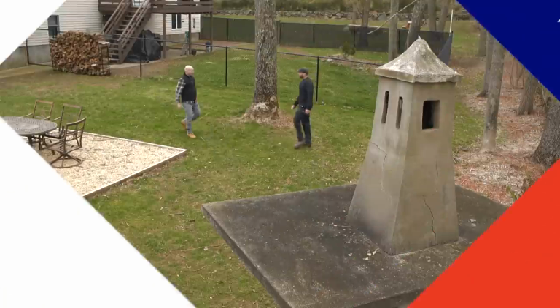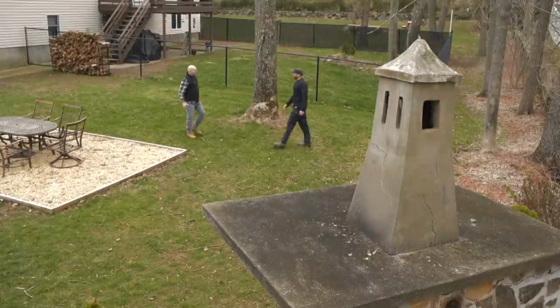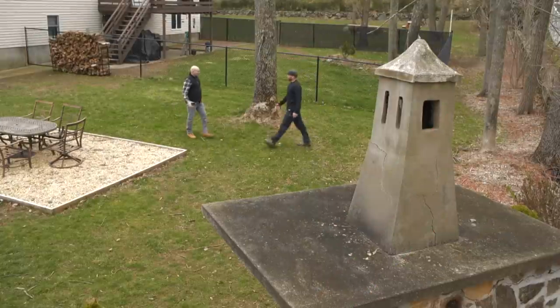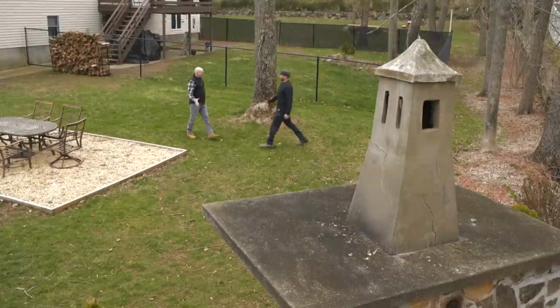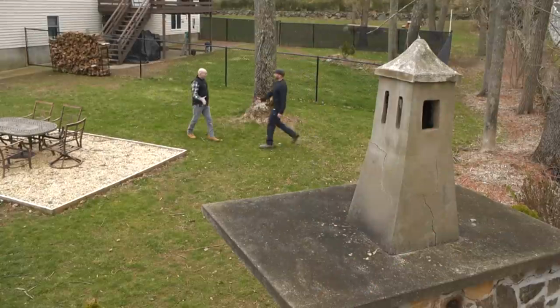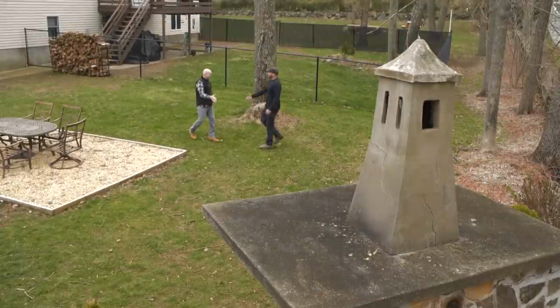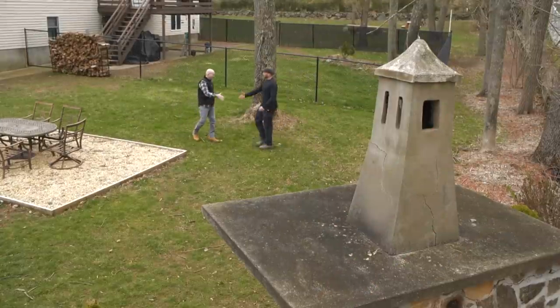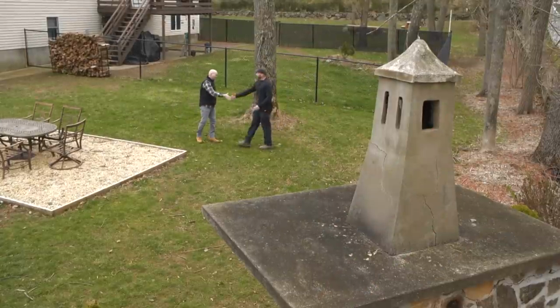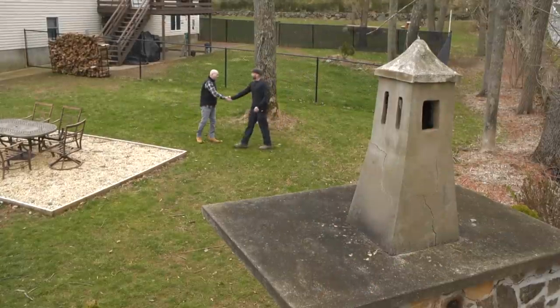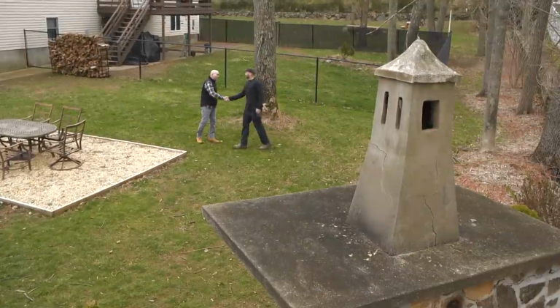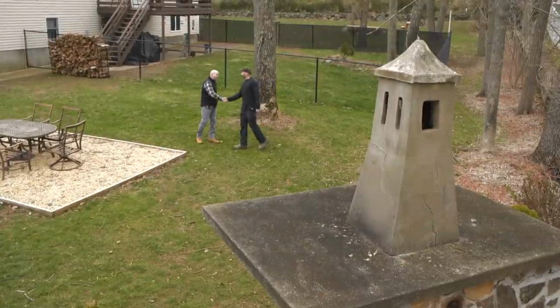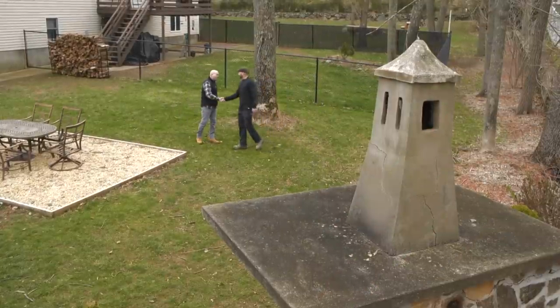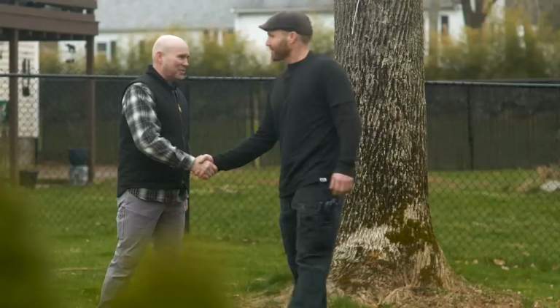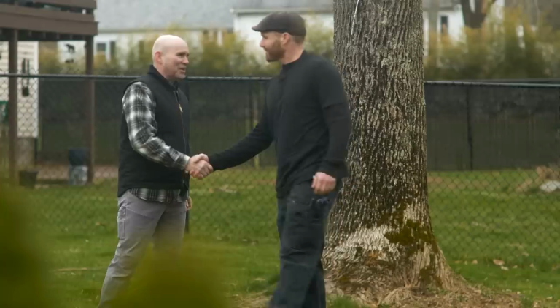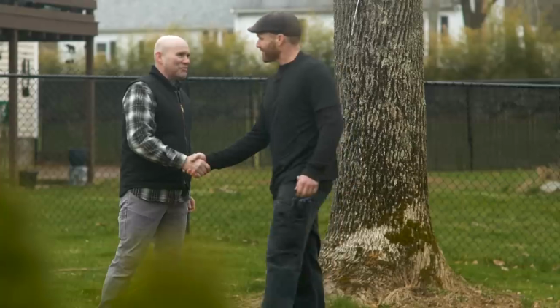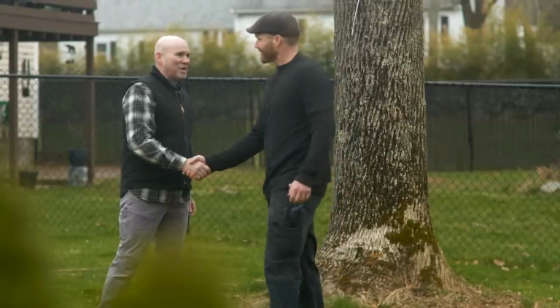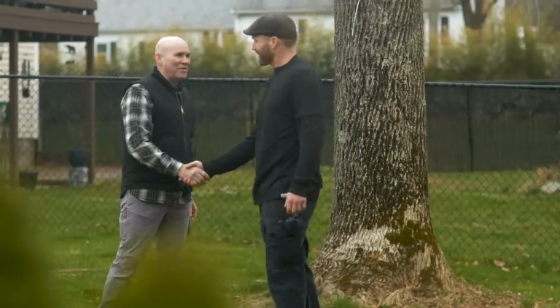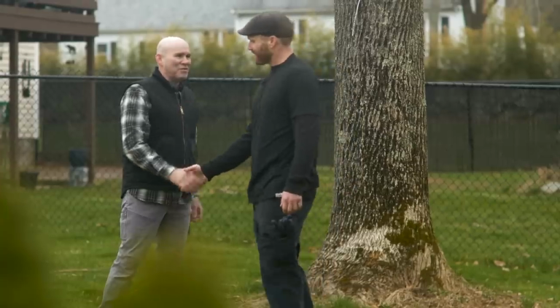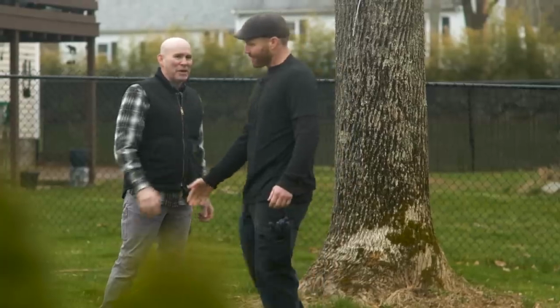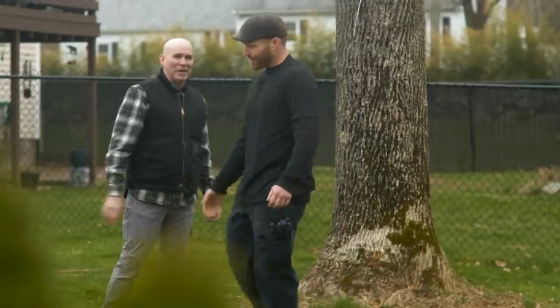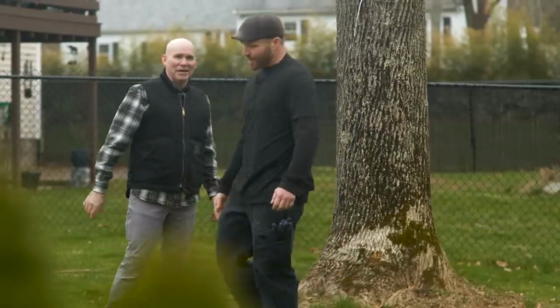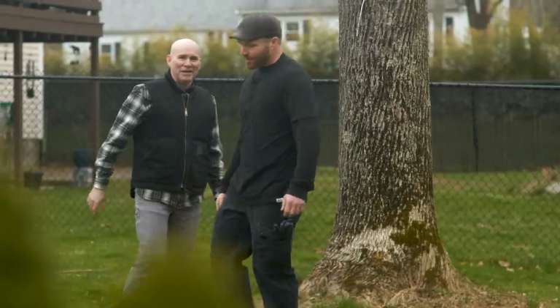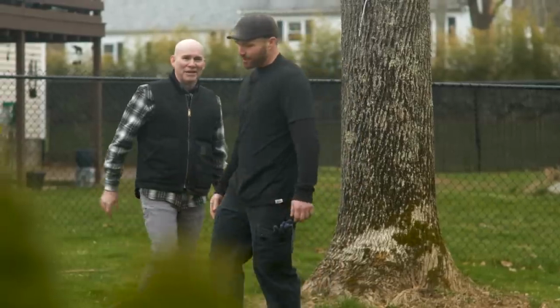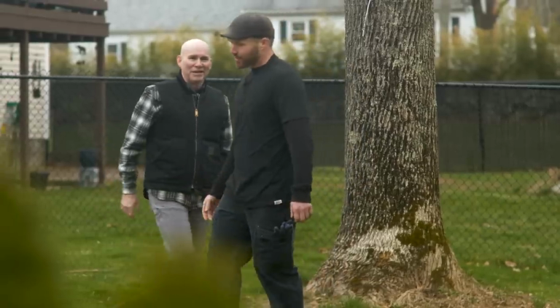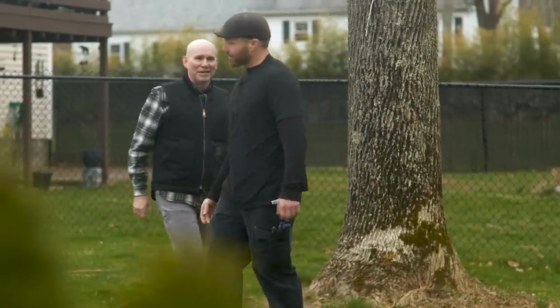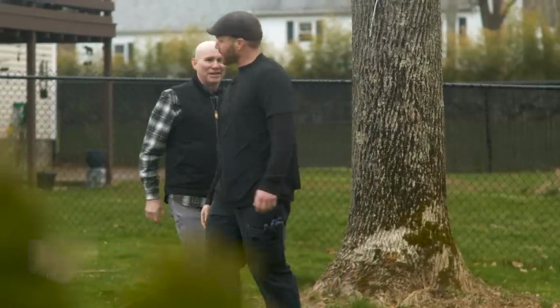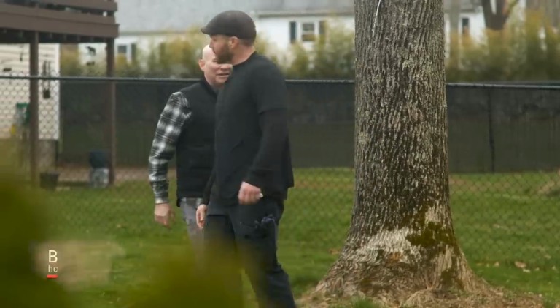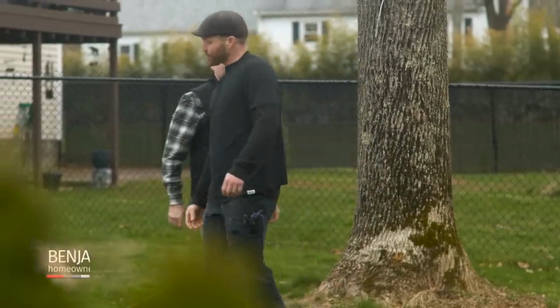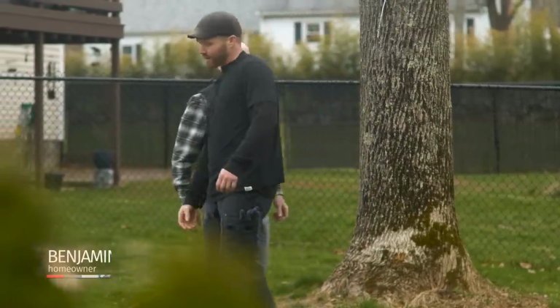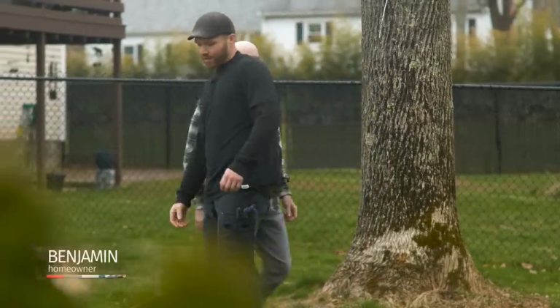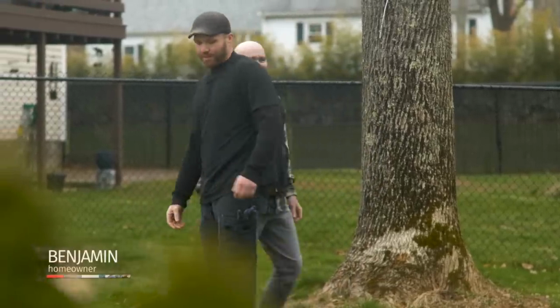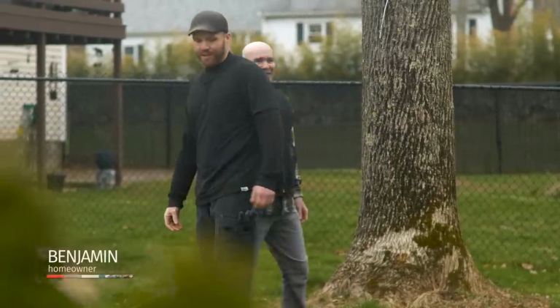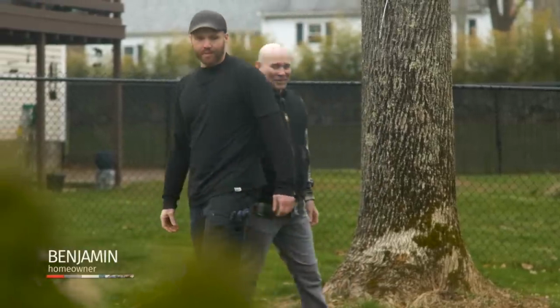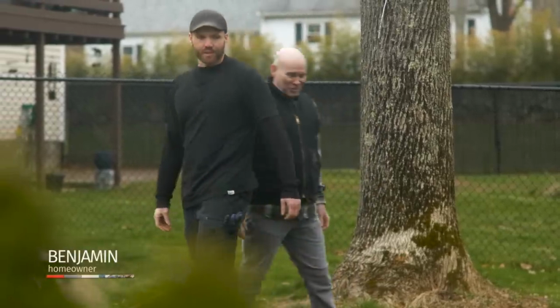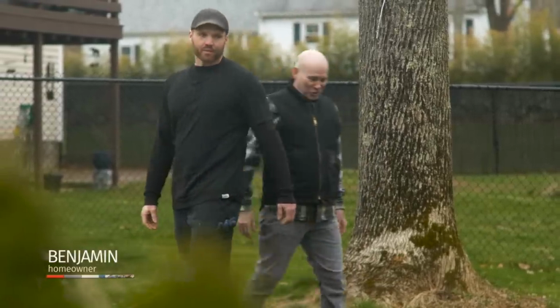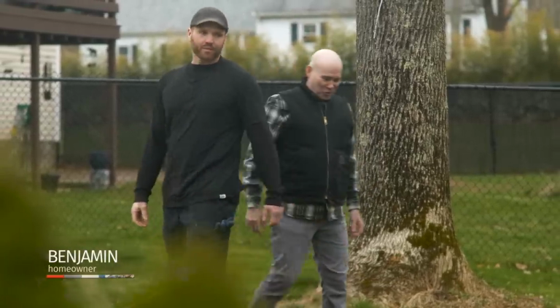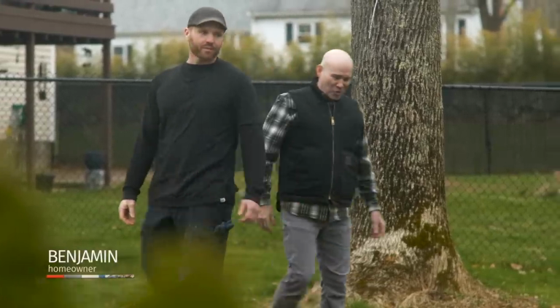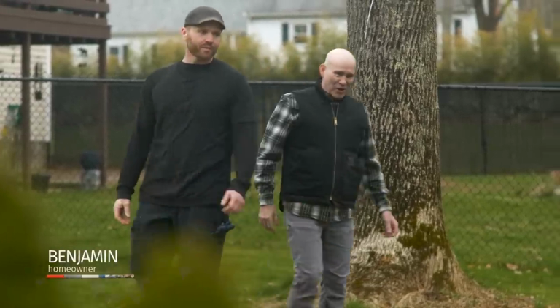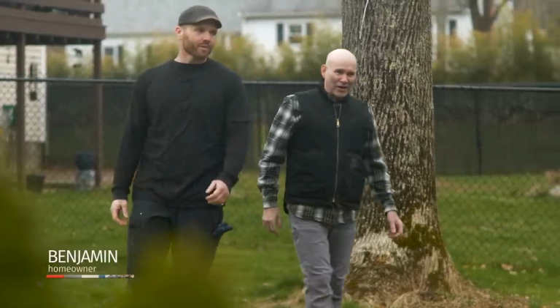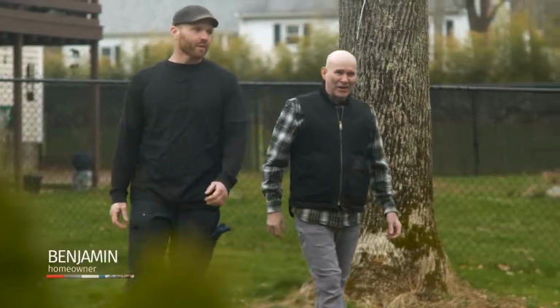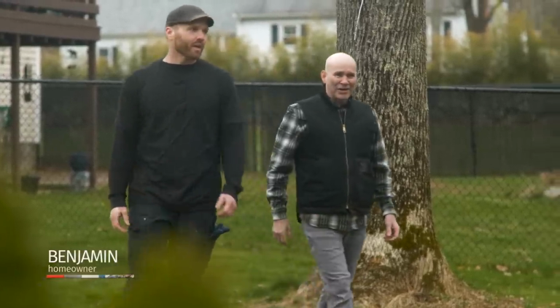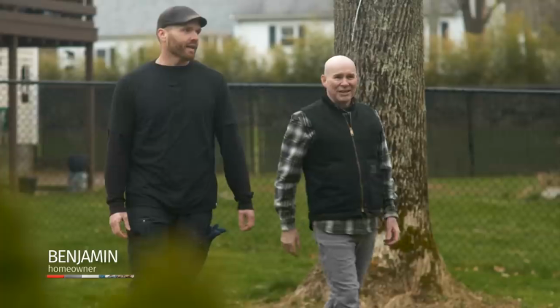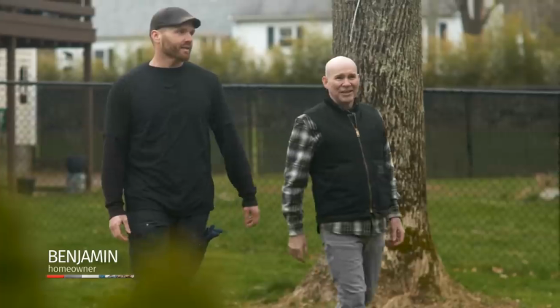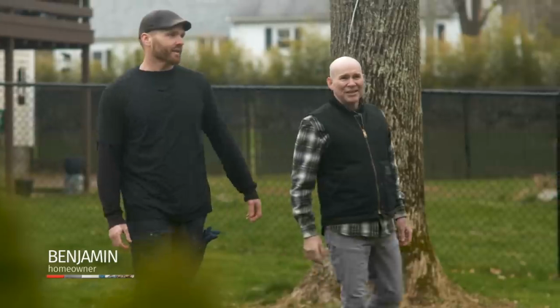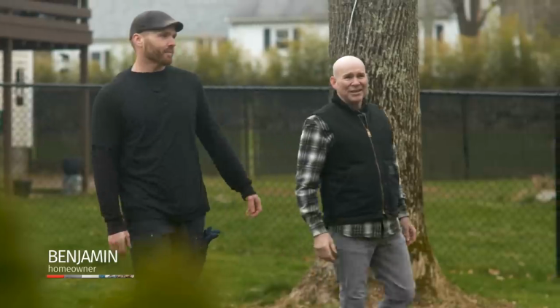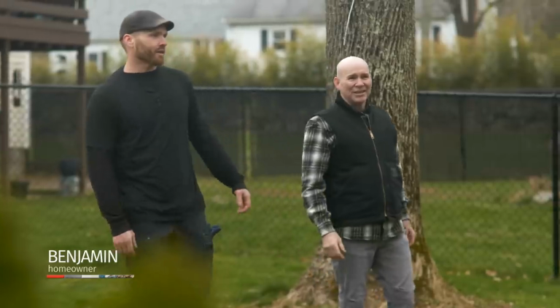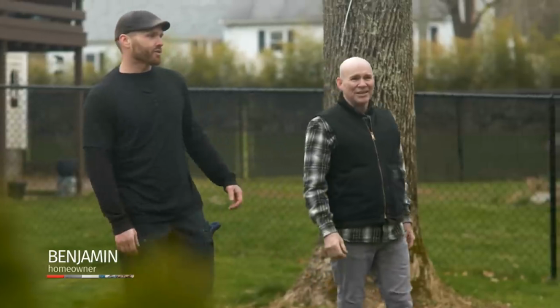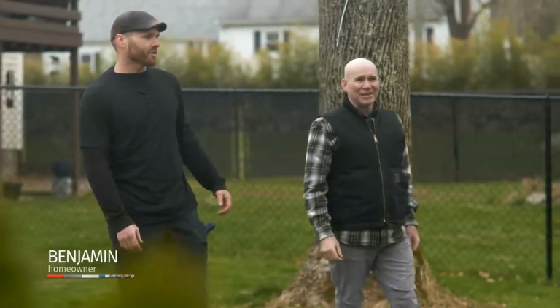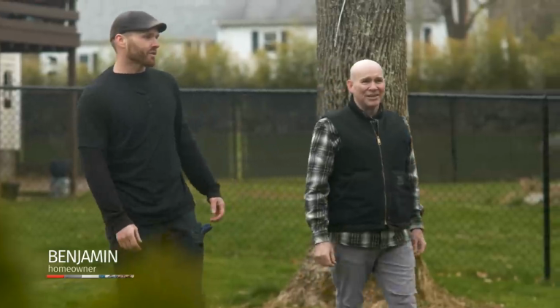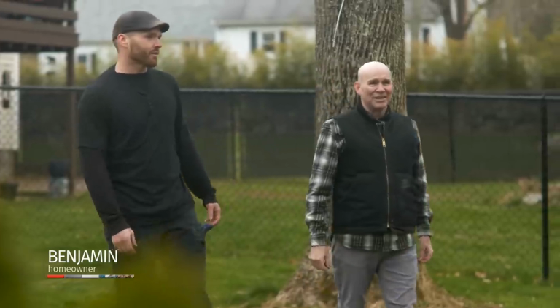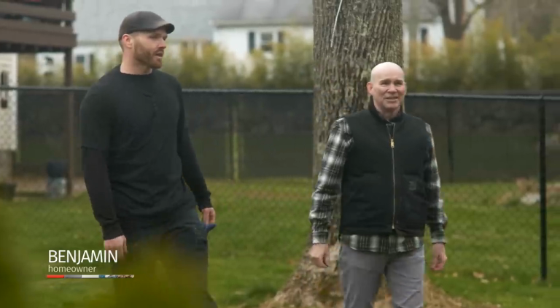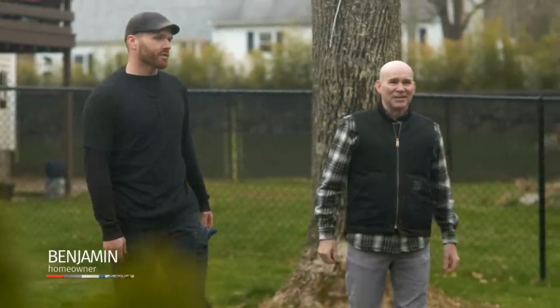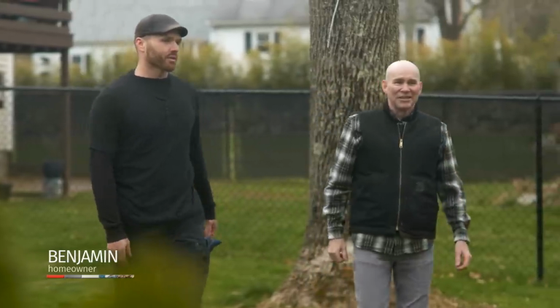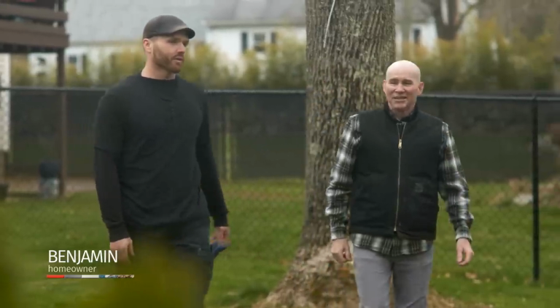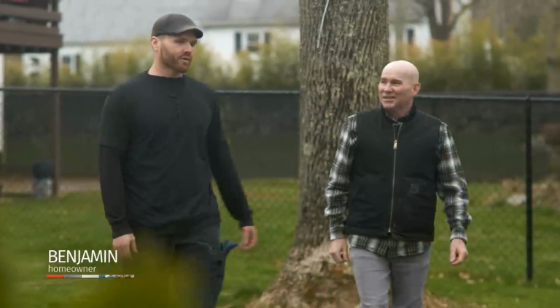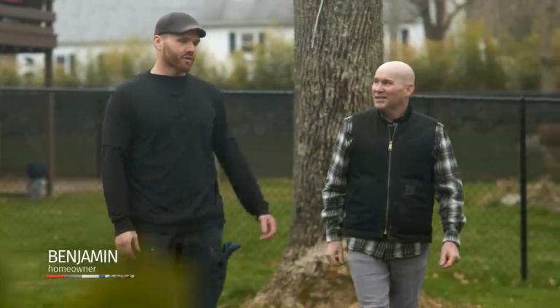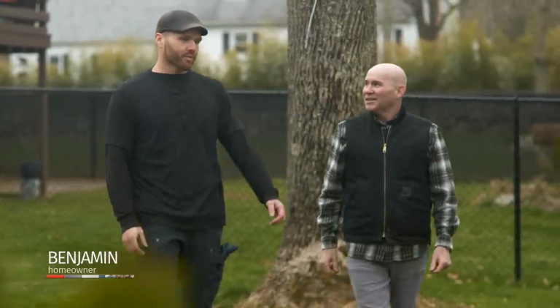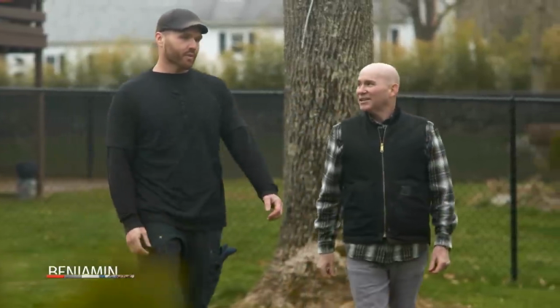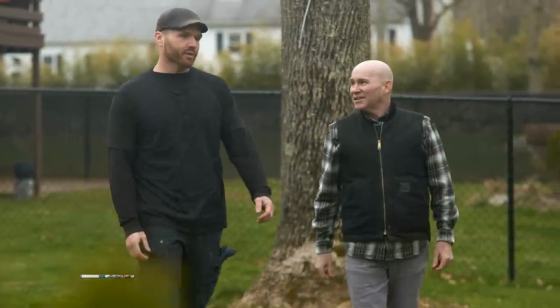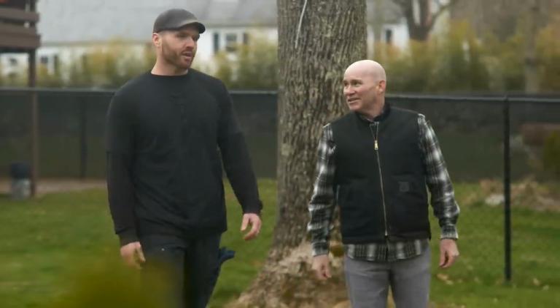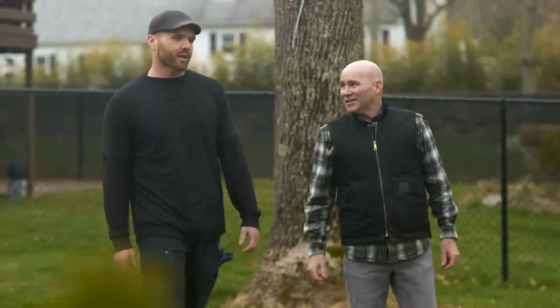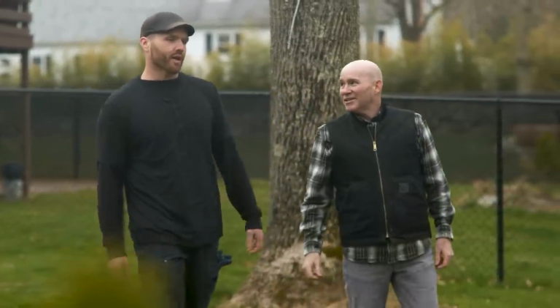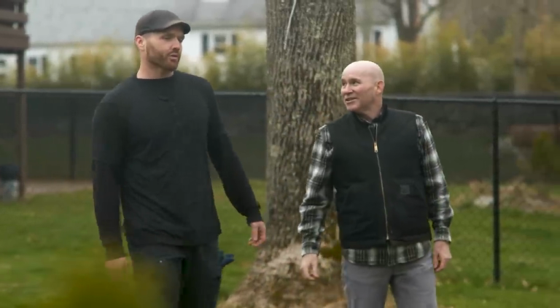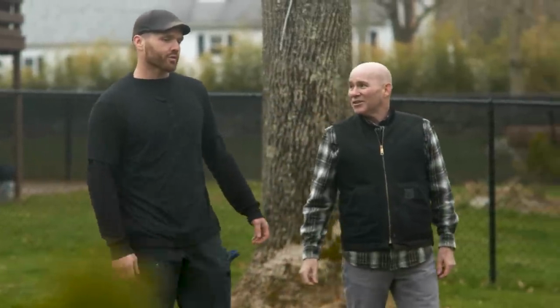Morning, Mark. Thanks for coming out. Hey, Benjamin. Thanks for having me. Thanks for responding to my email. As I mentioned, a mason originally built our house.